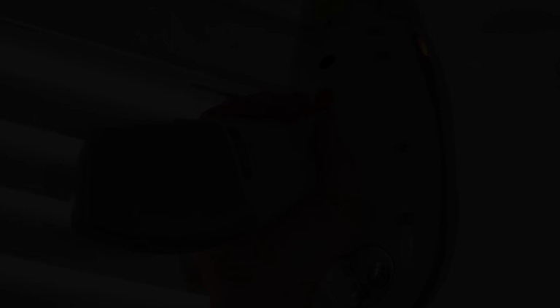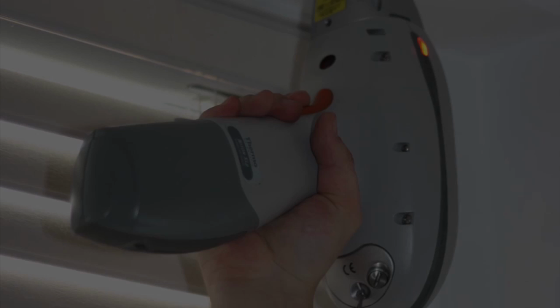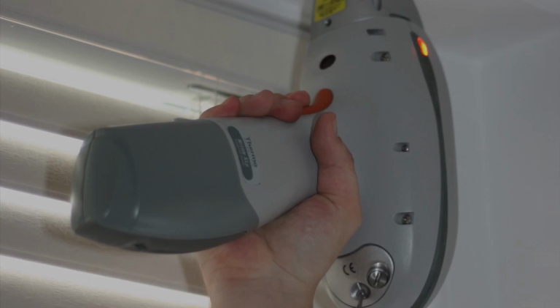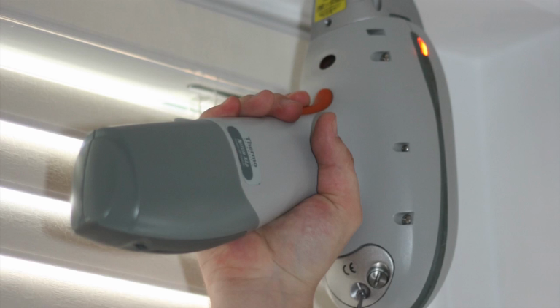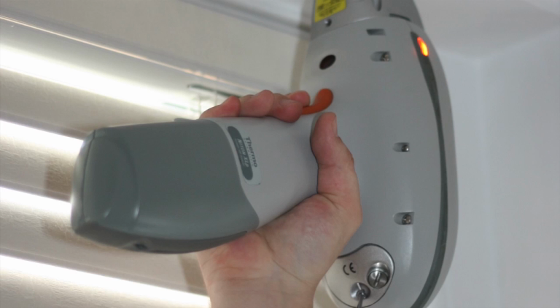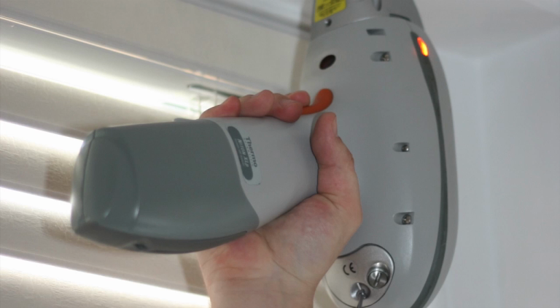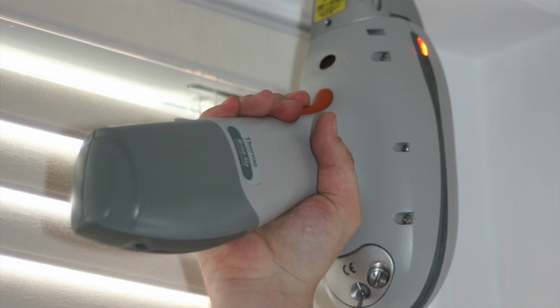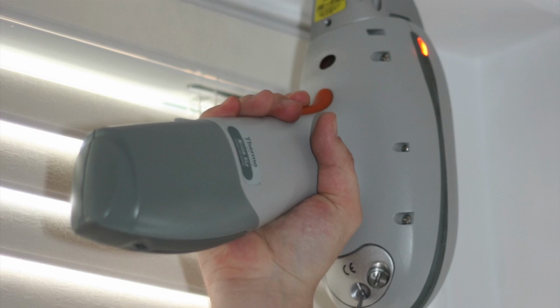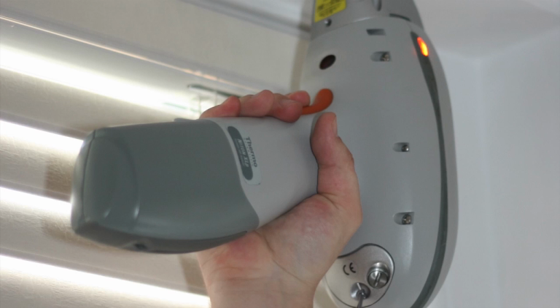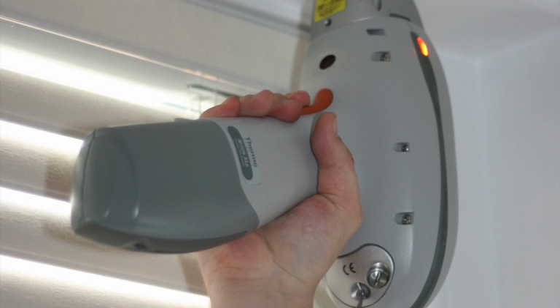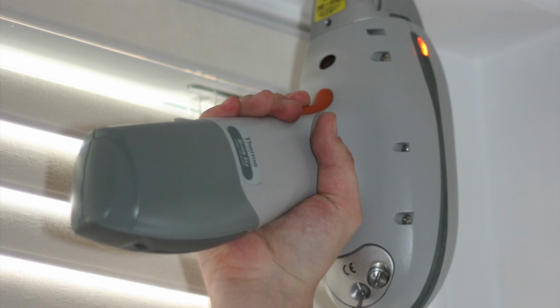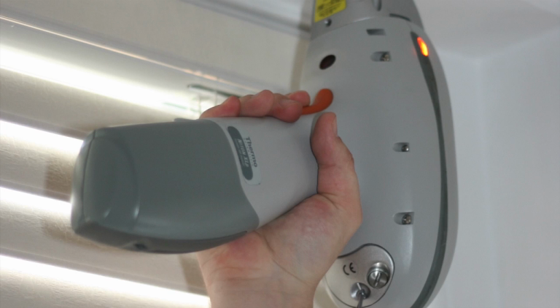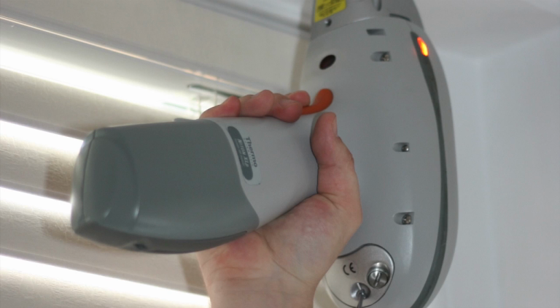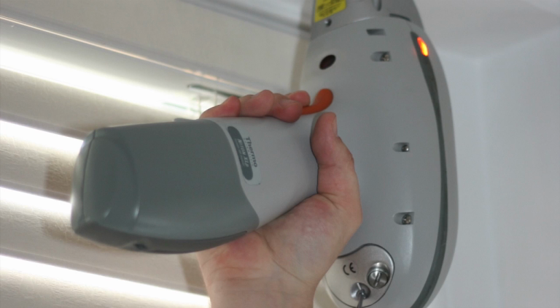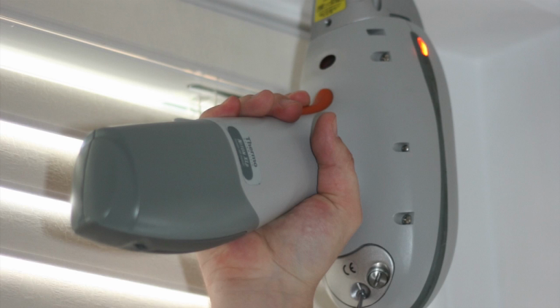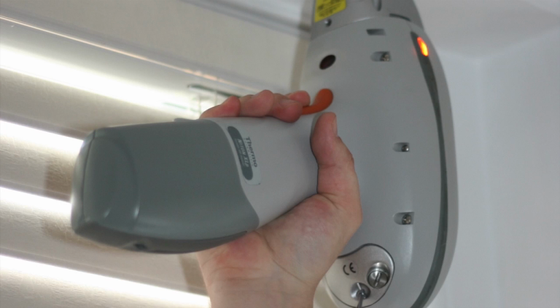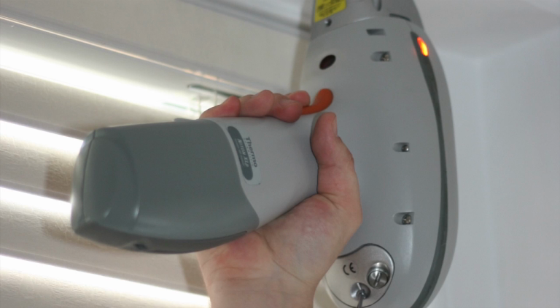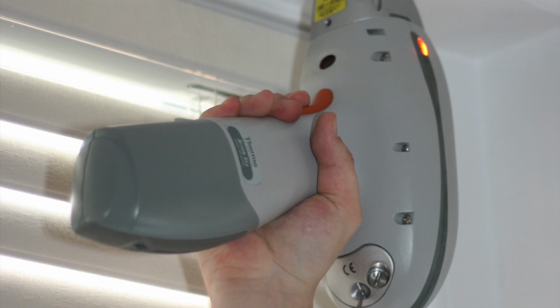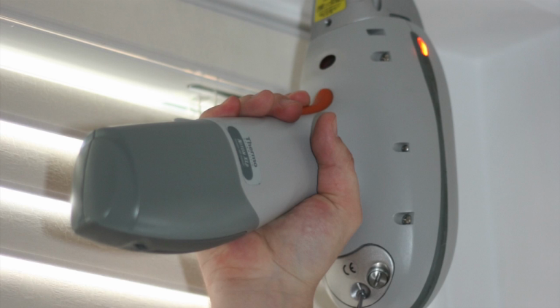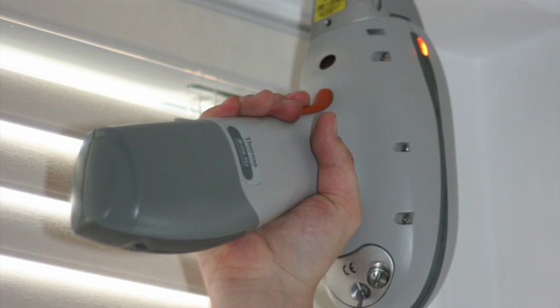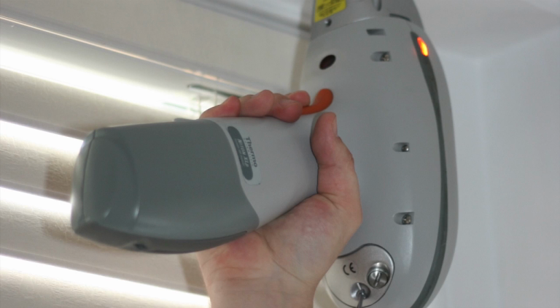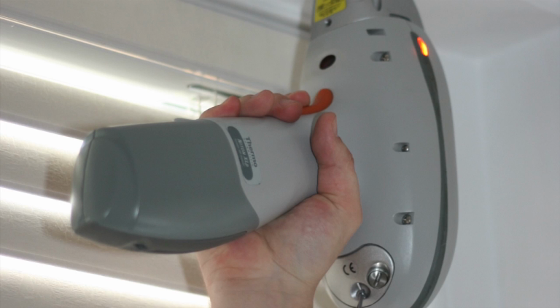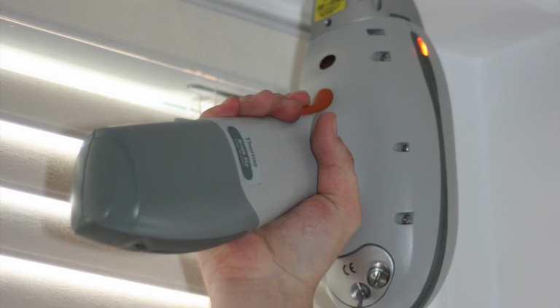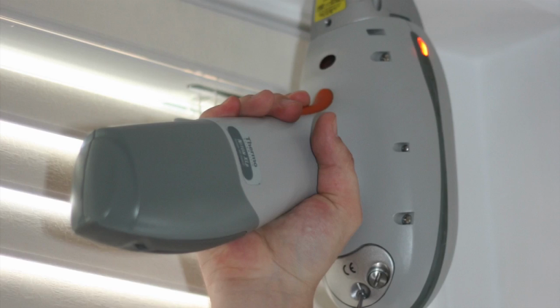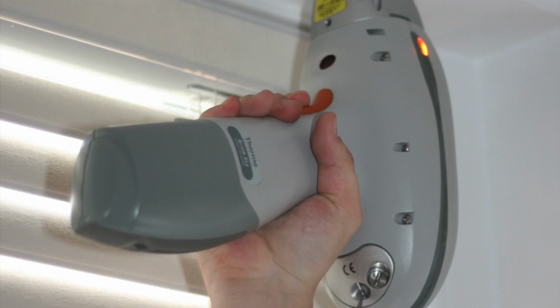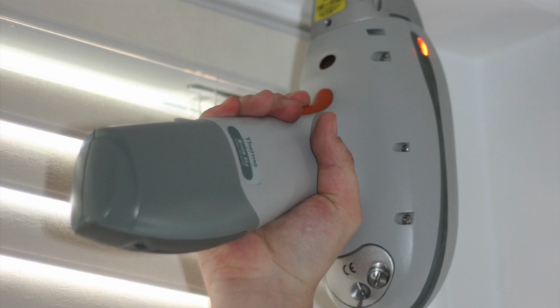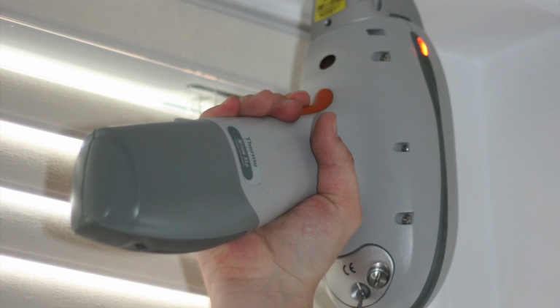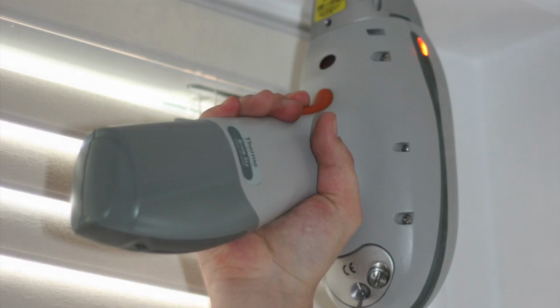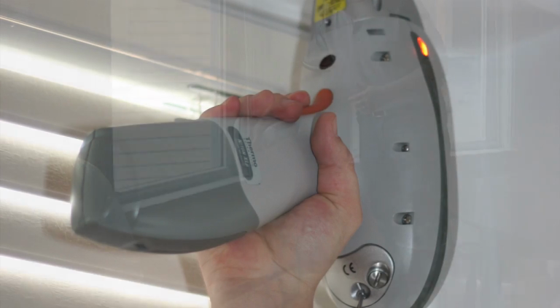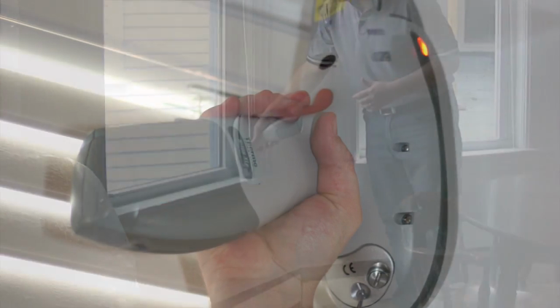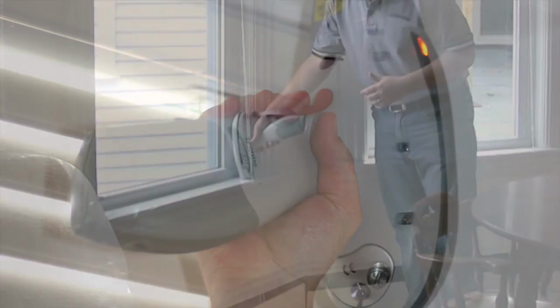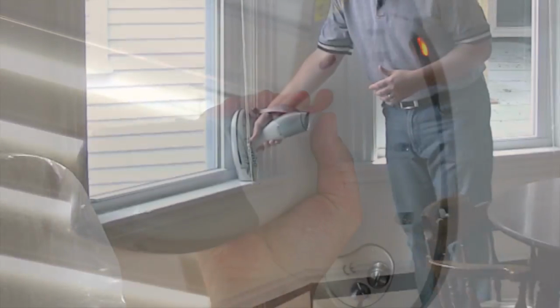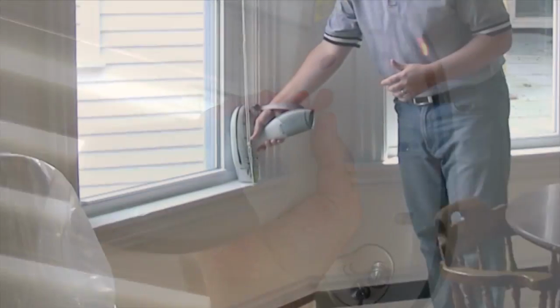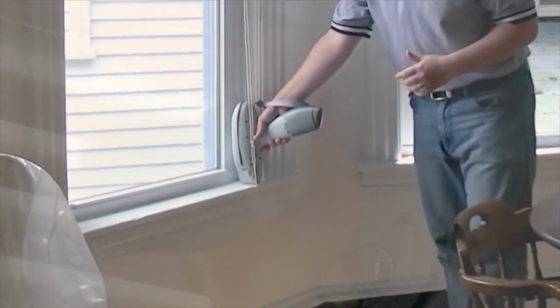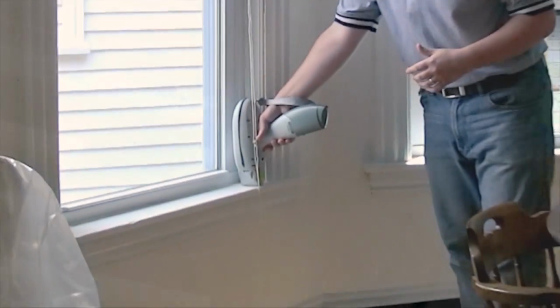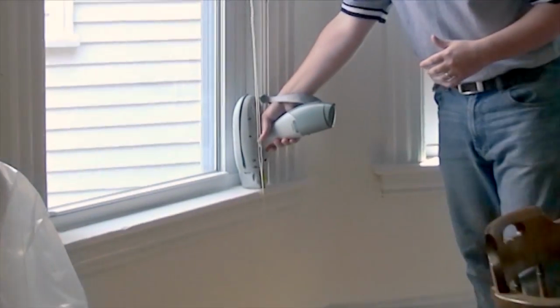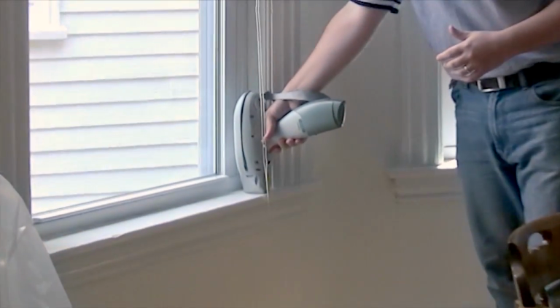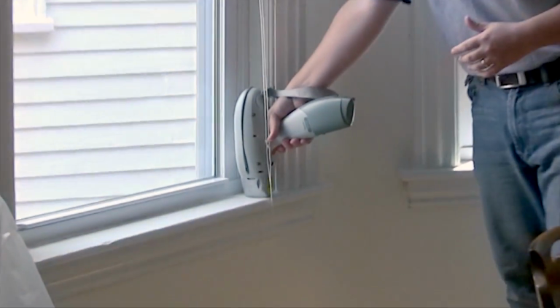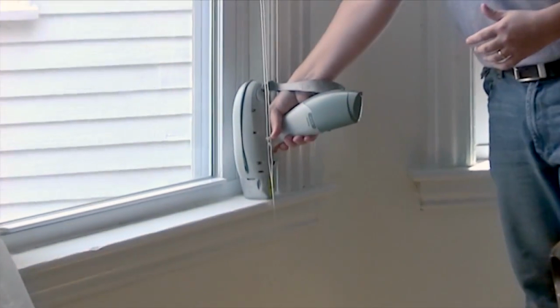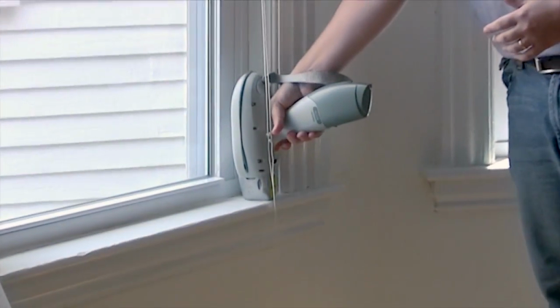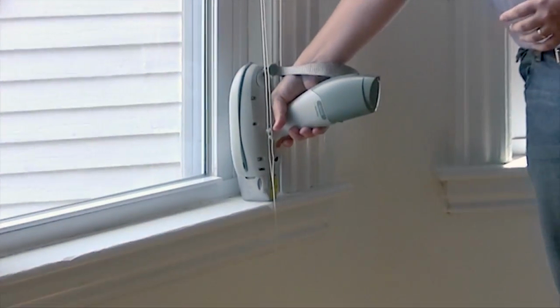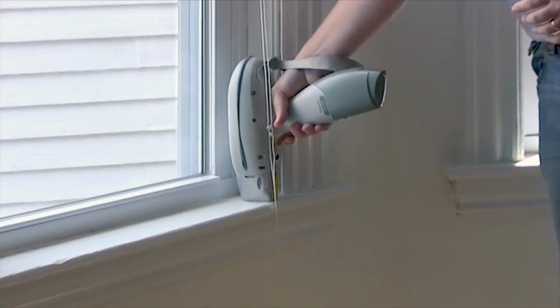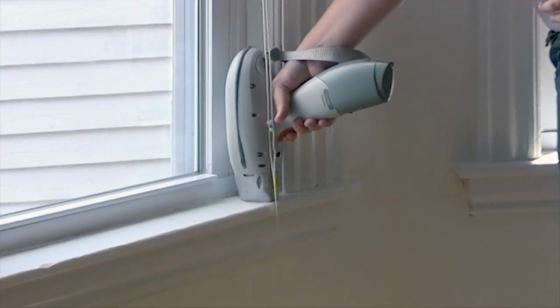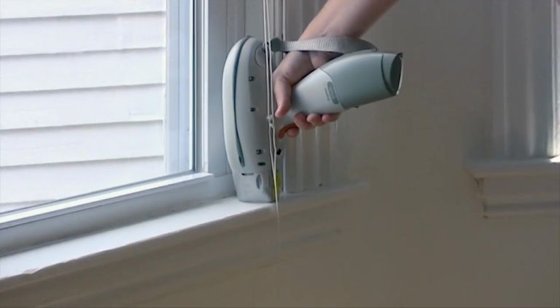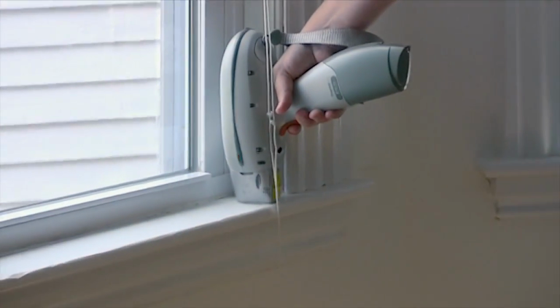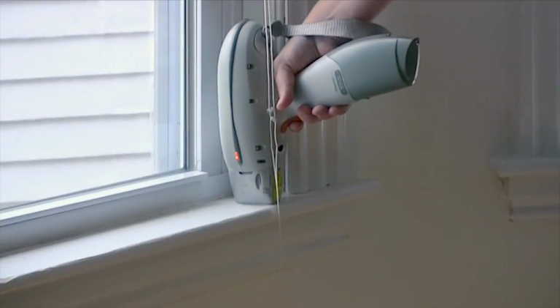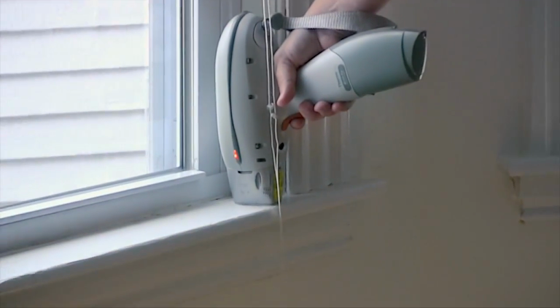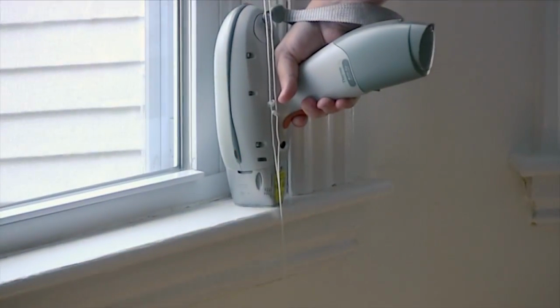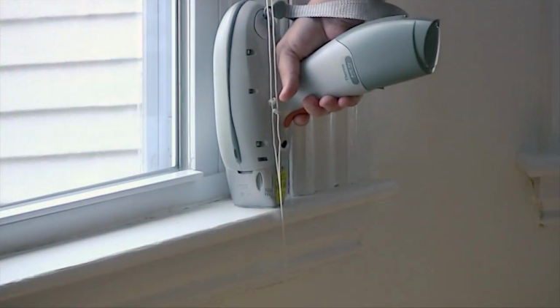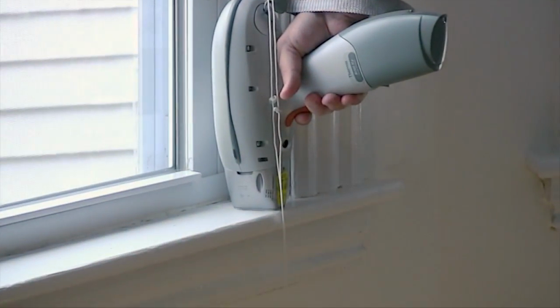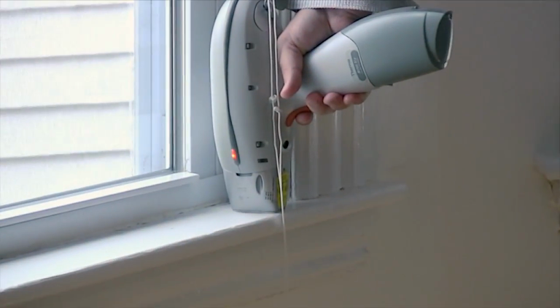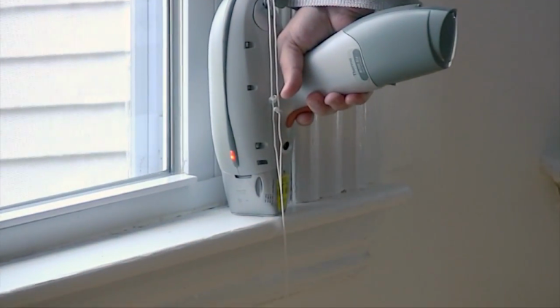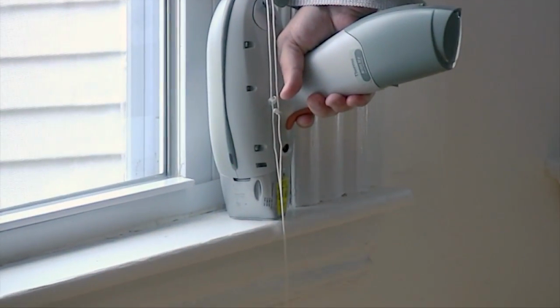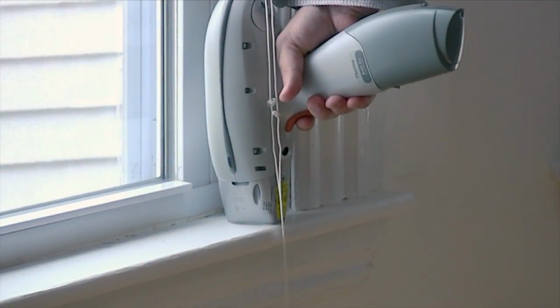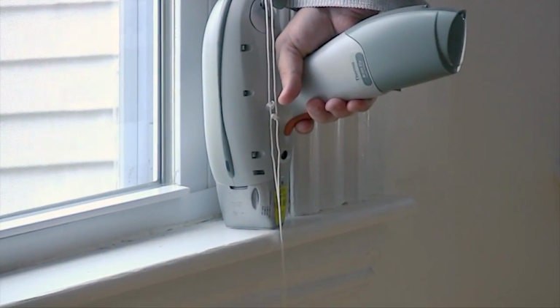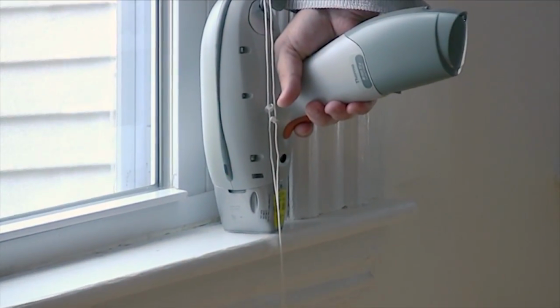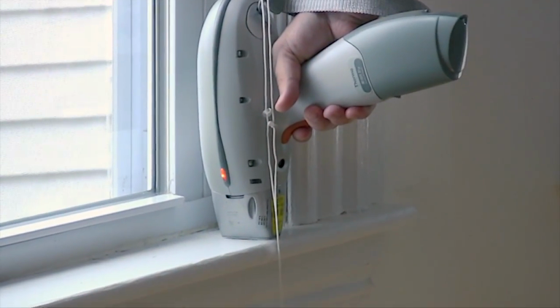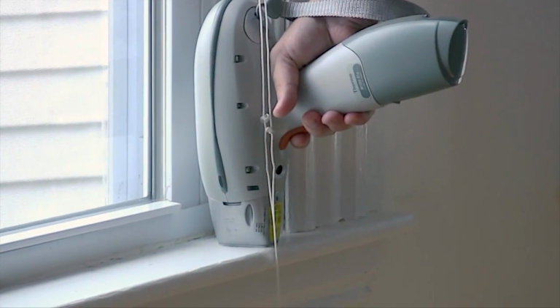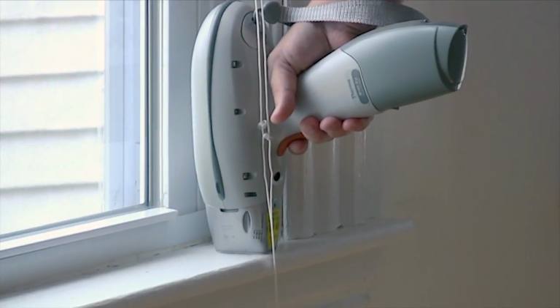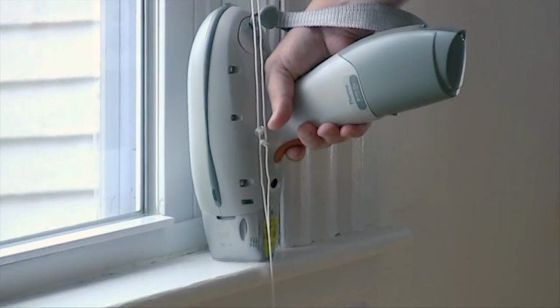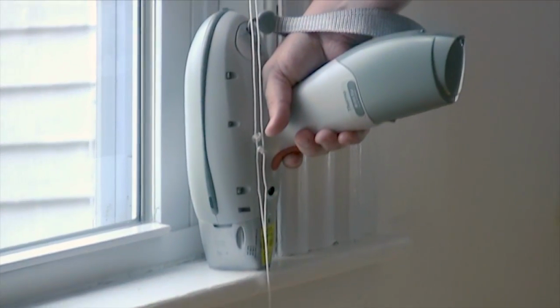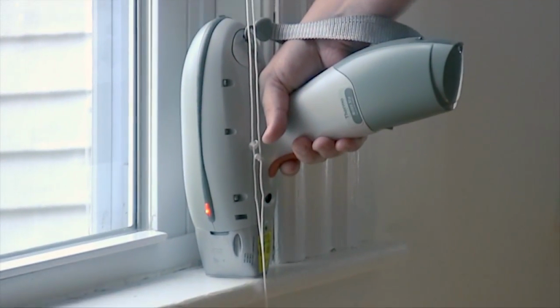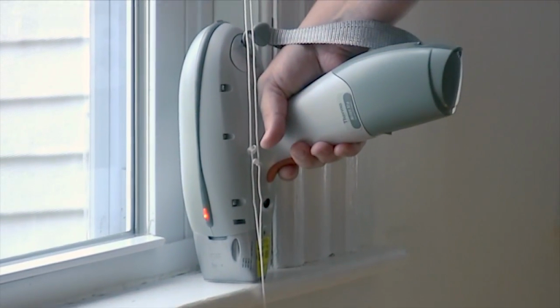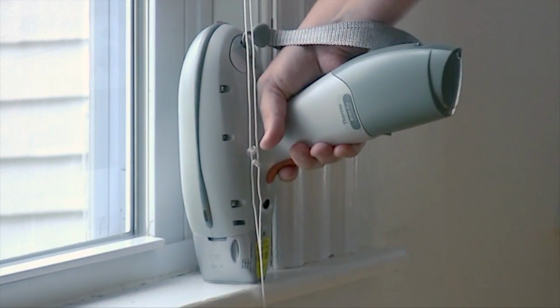Choose the Pioneer in Lead Paint Inspection: ThermoScientific Portable XRF Analyzers.